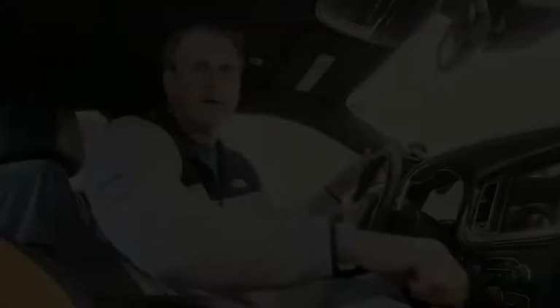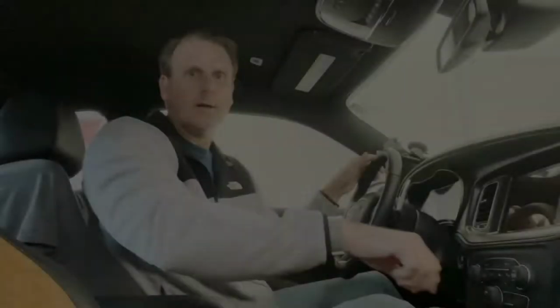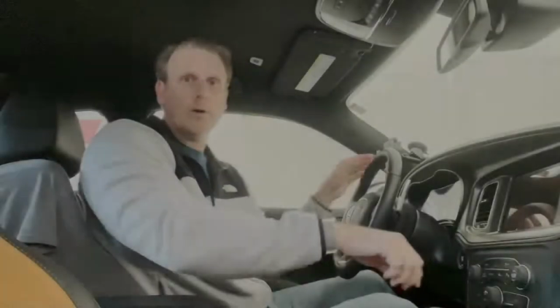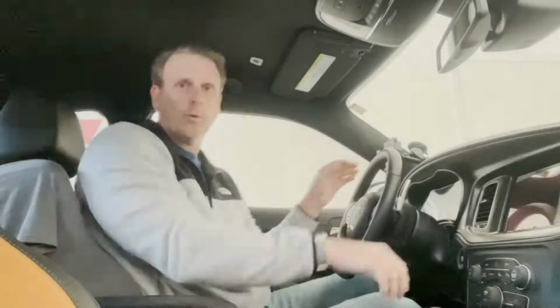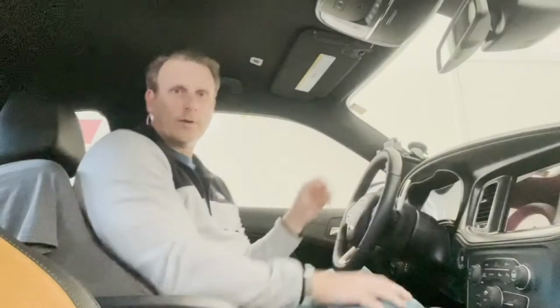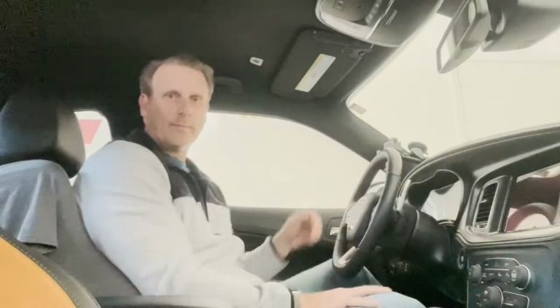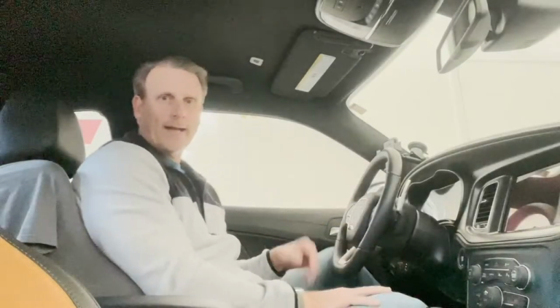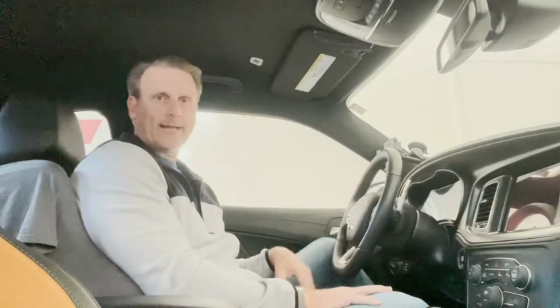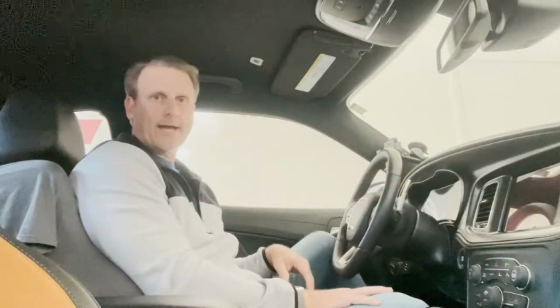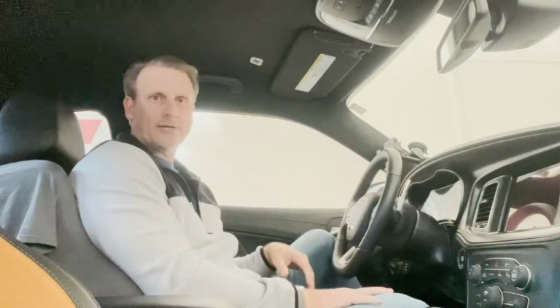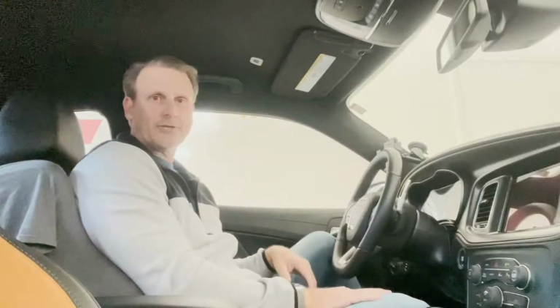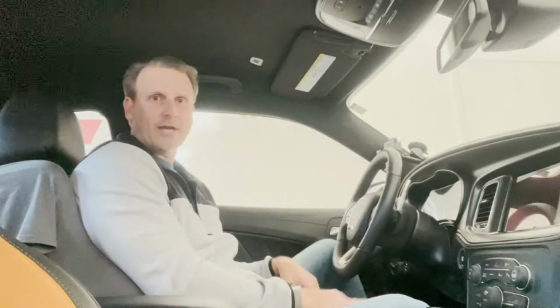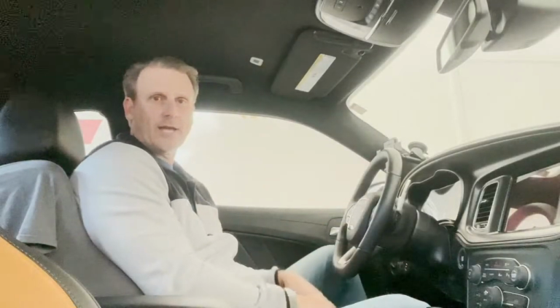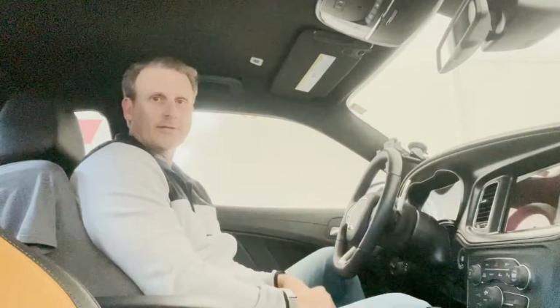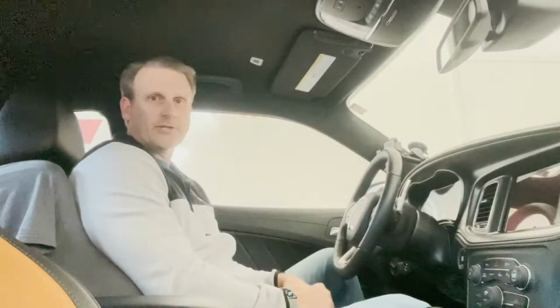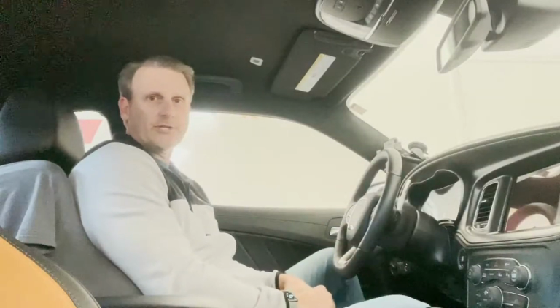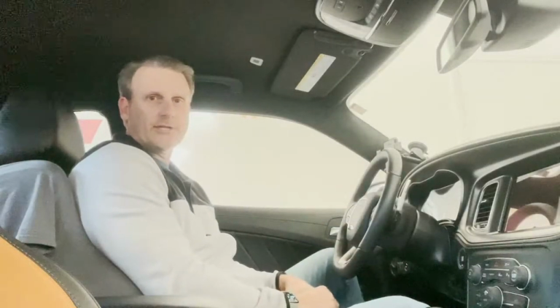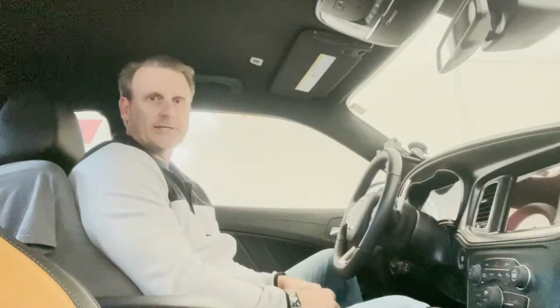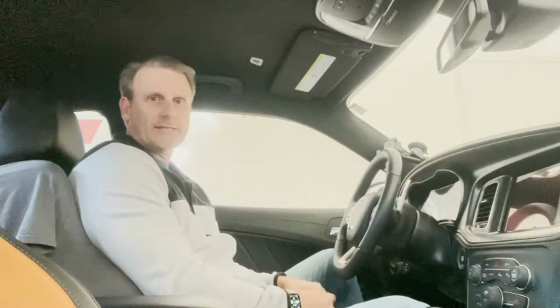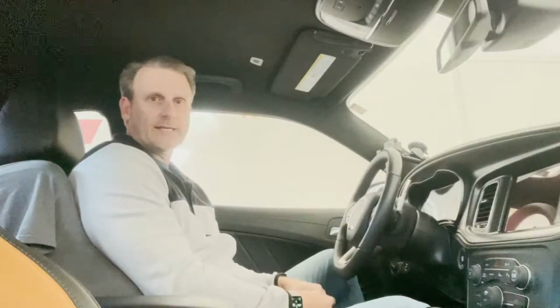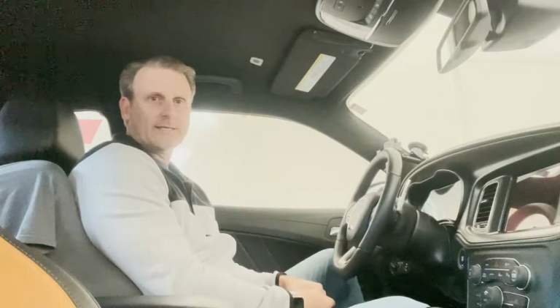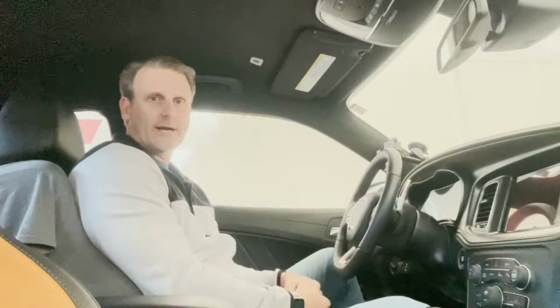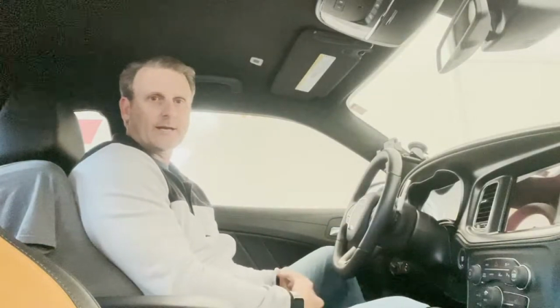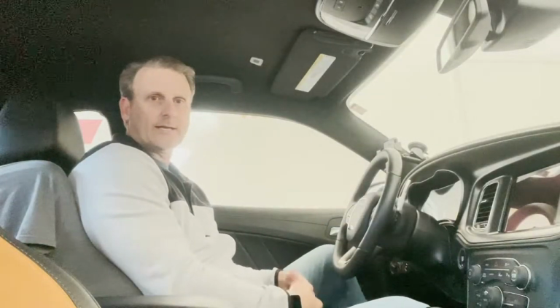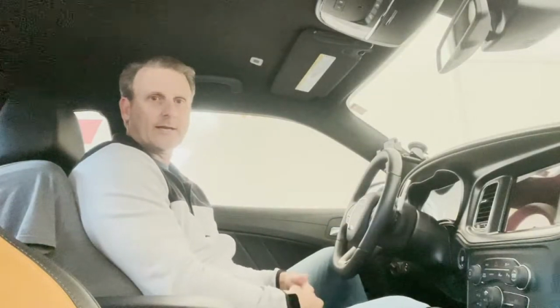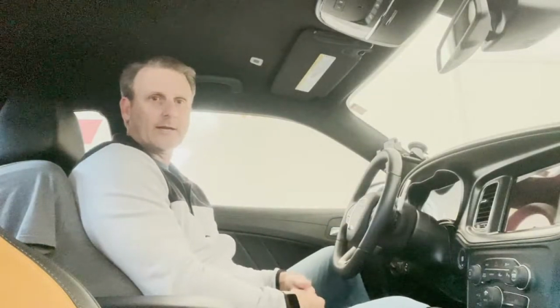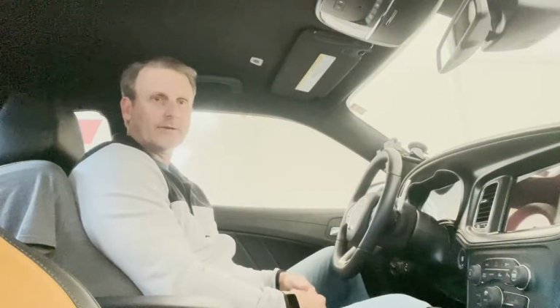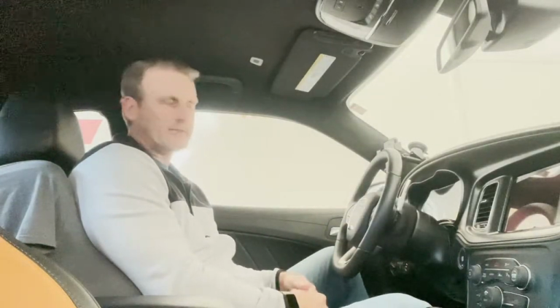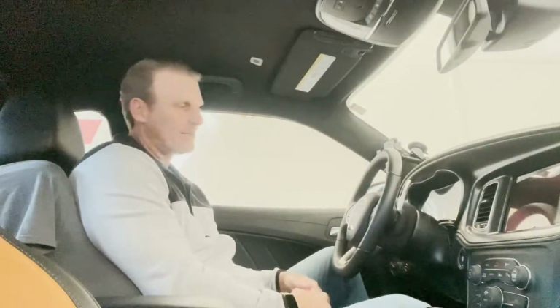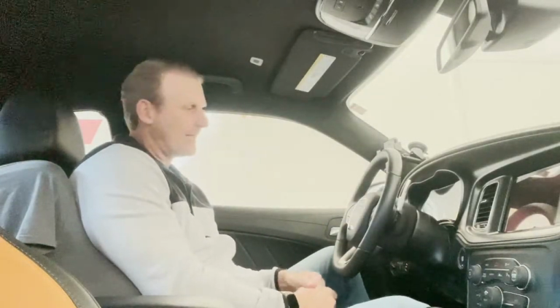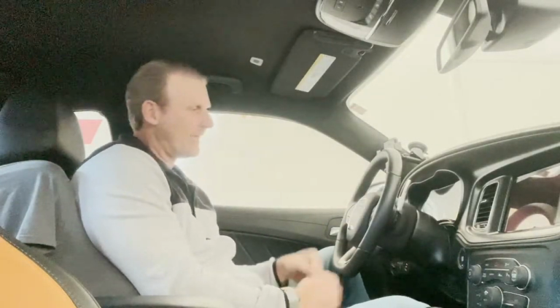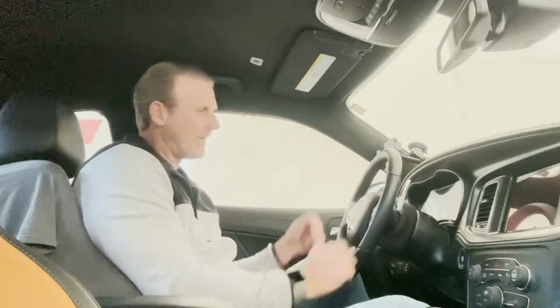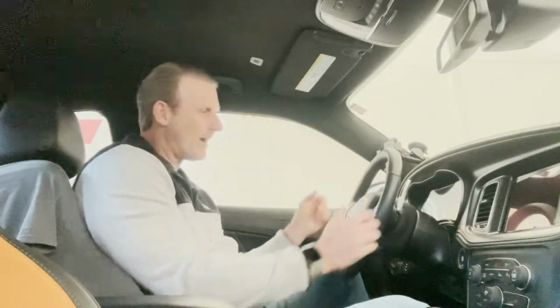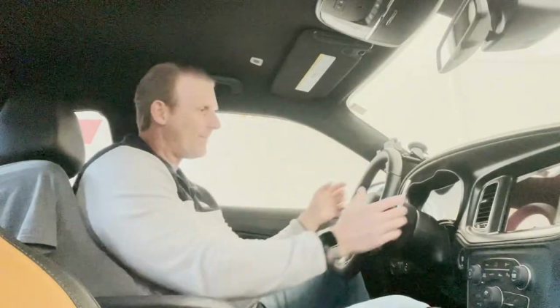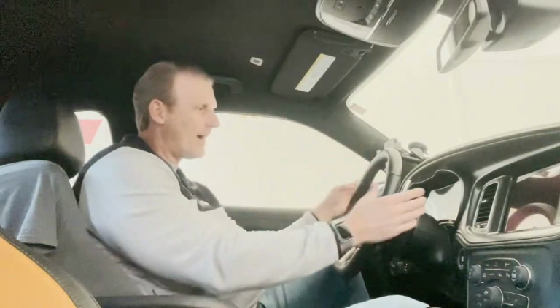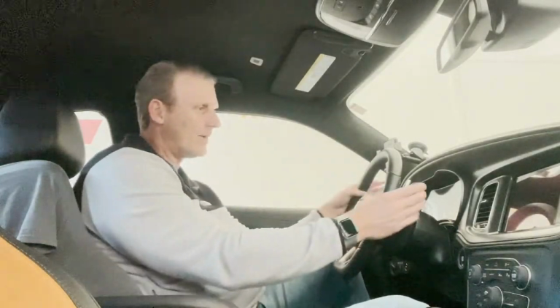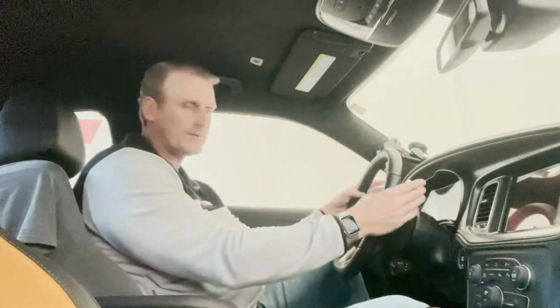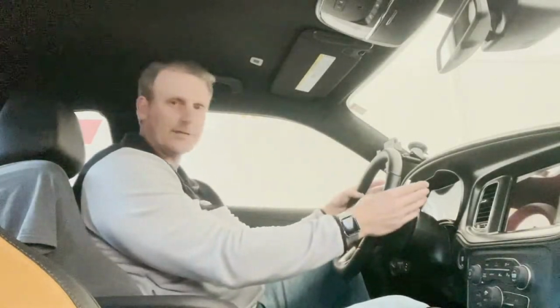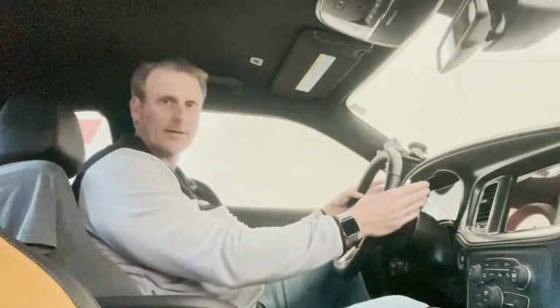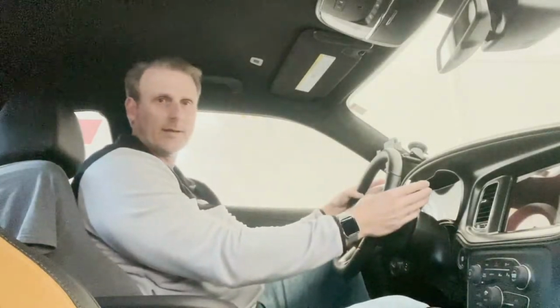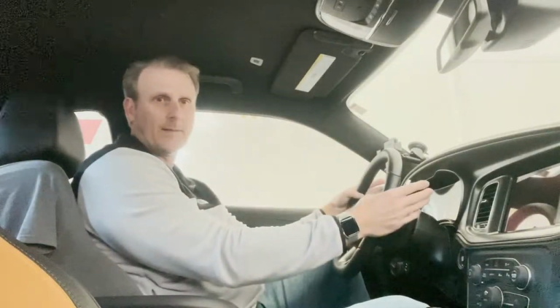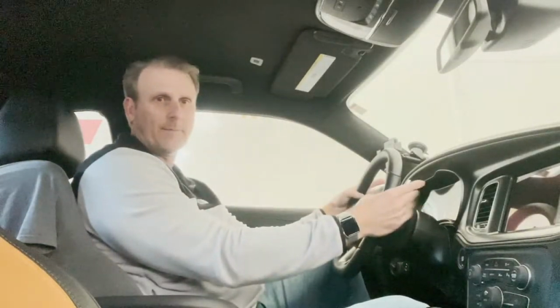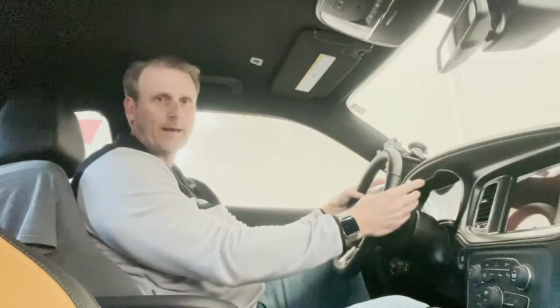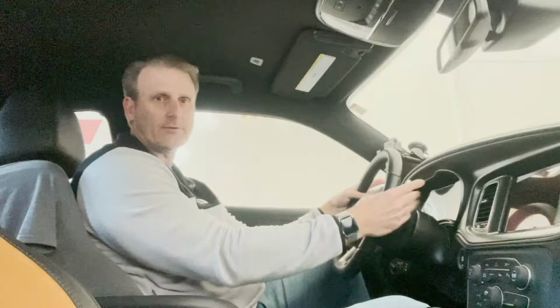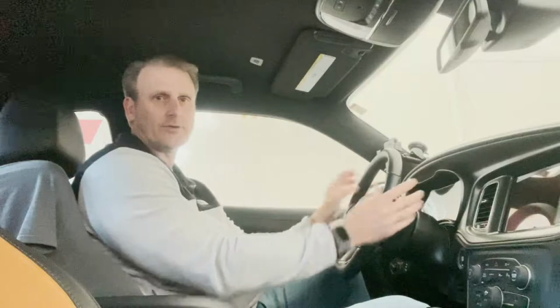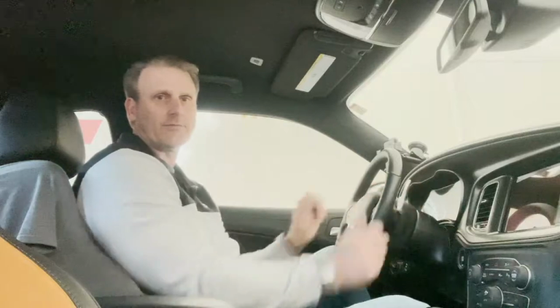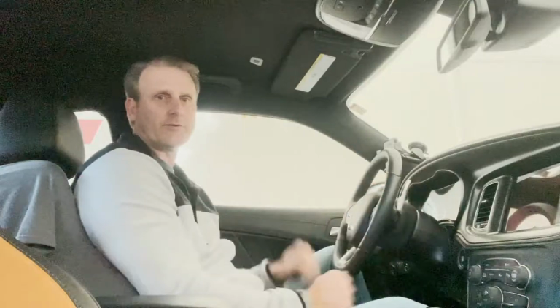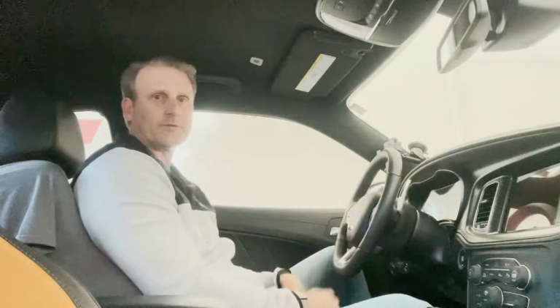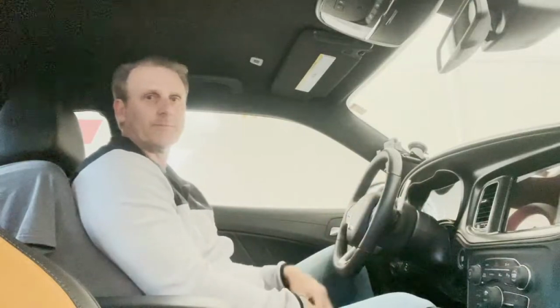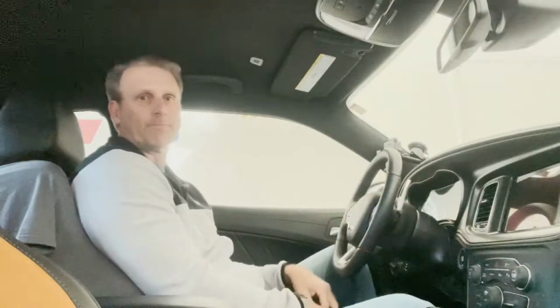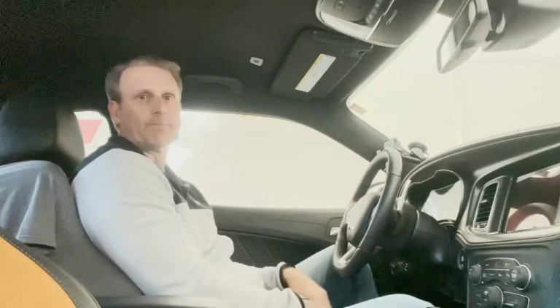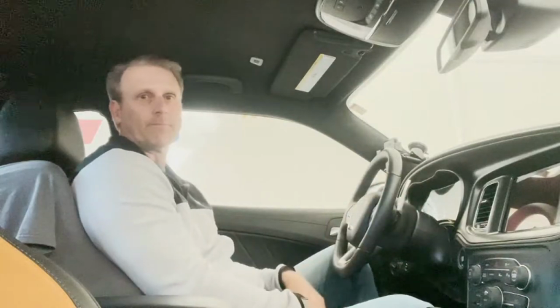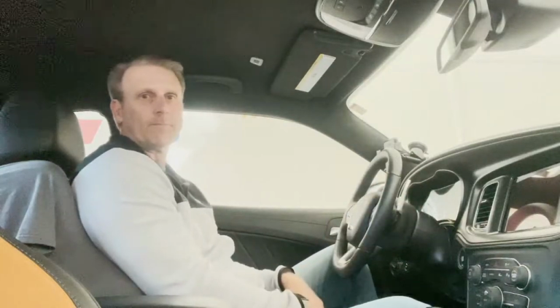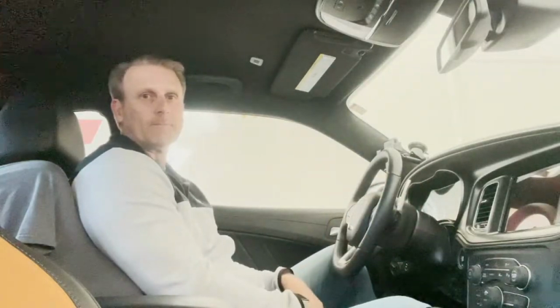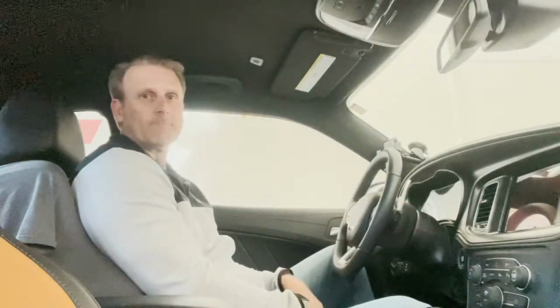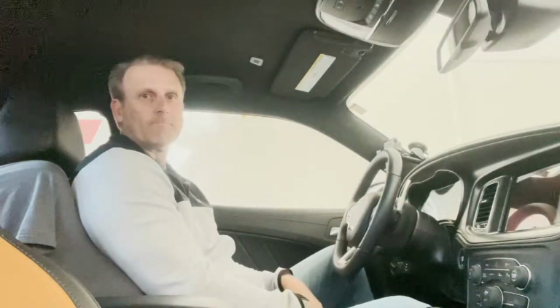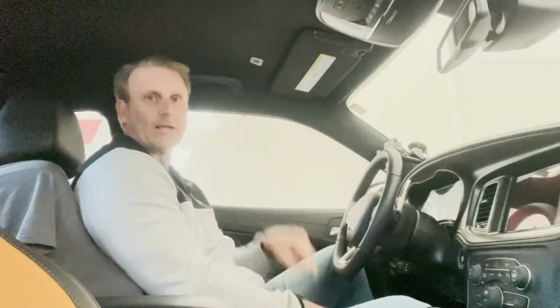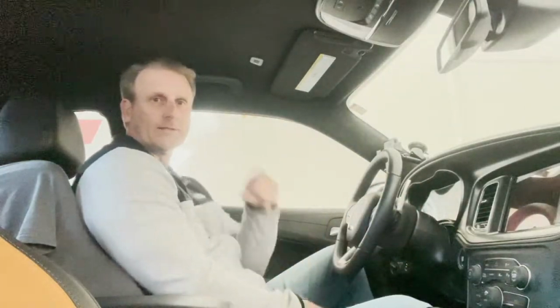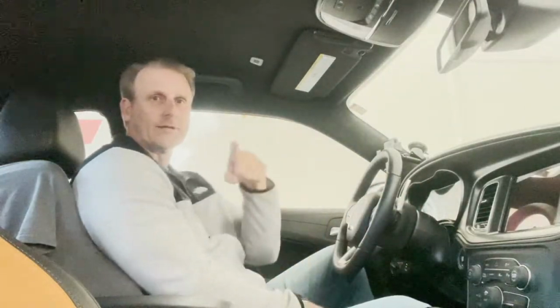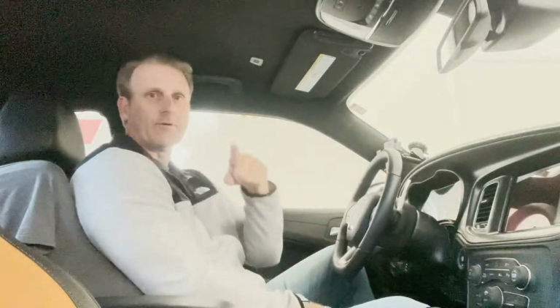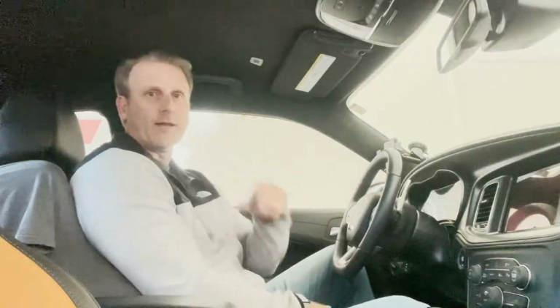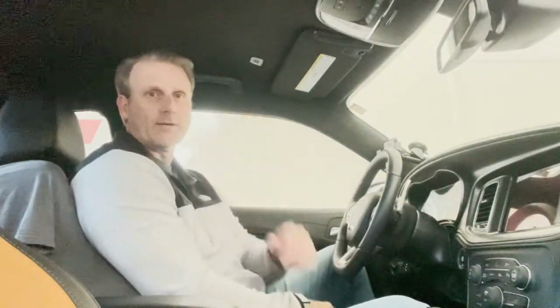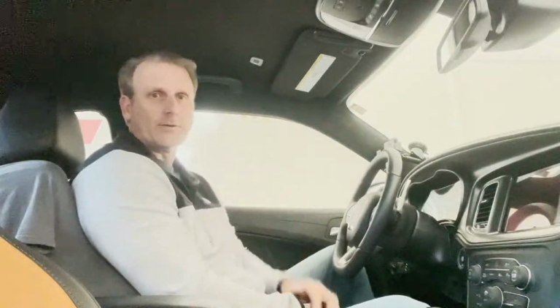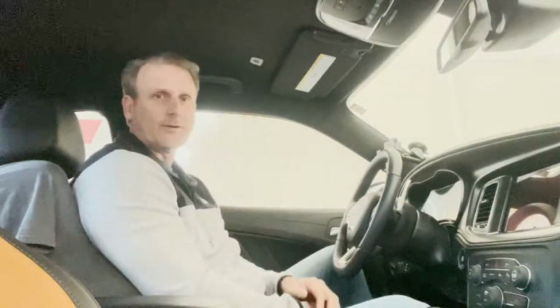Welcome back, Guy Shane, GTC, talking here today about paddle shifters. Let's get right into it.